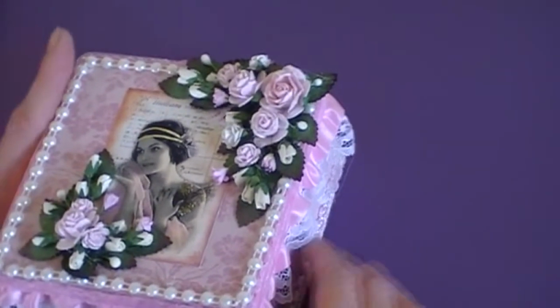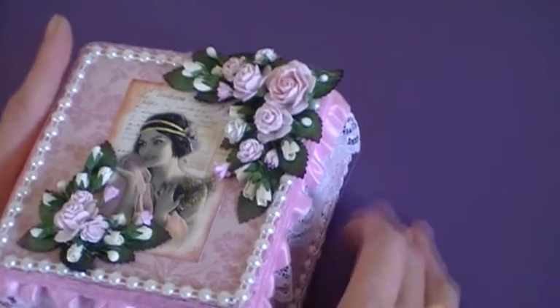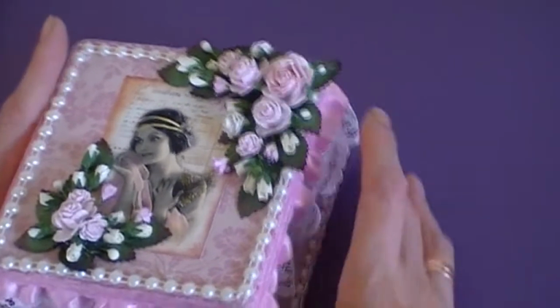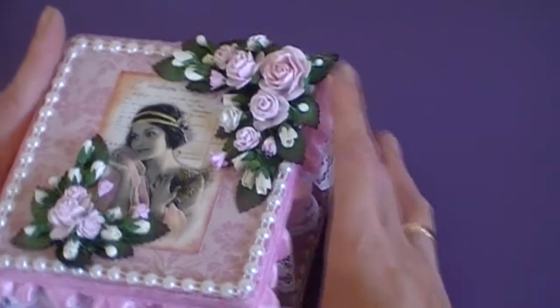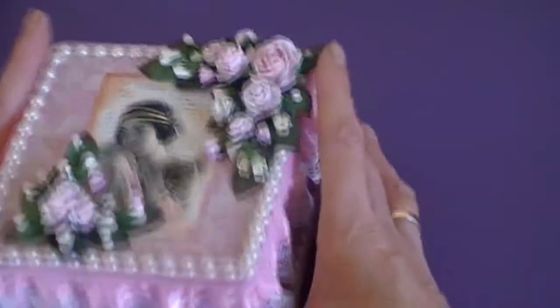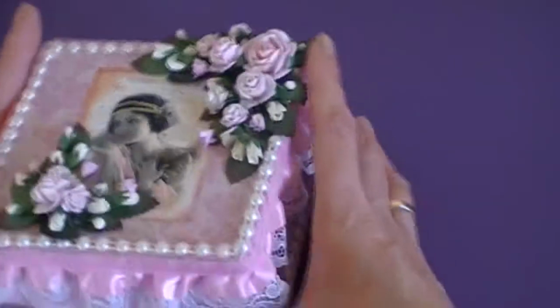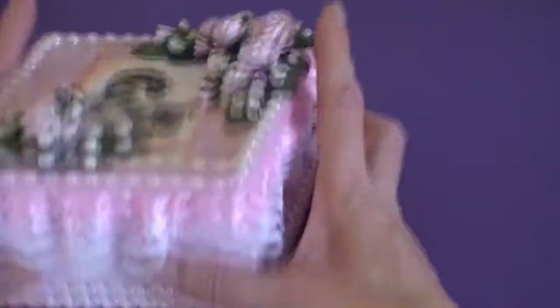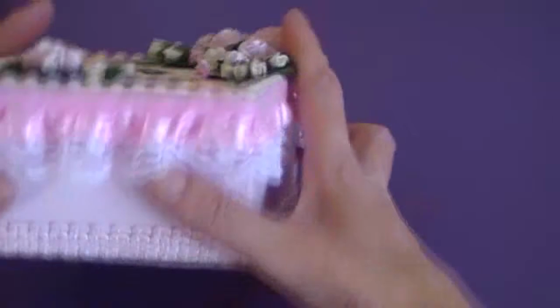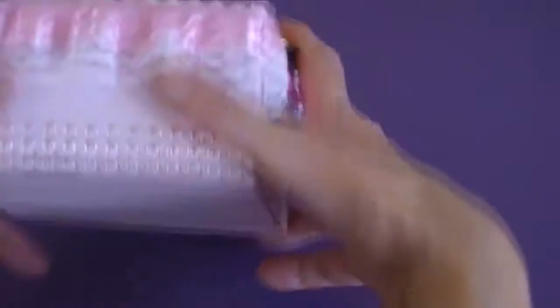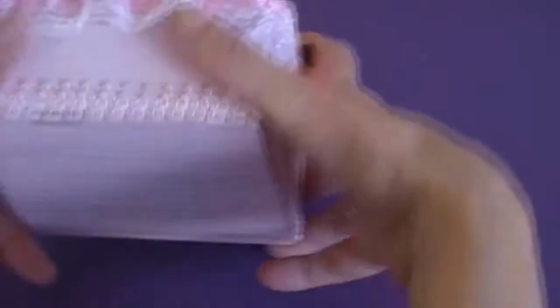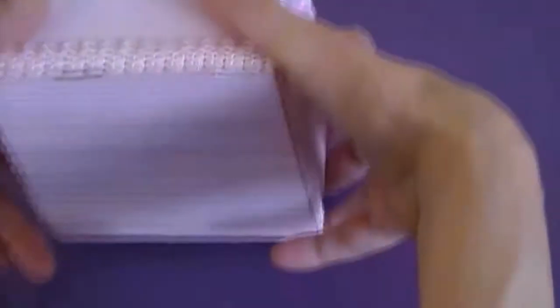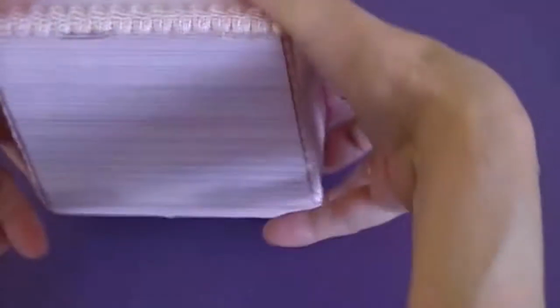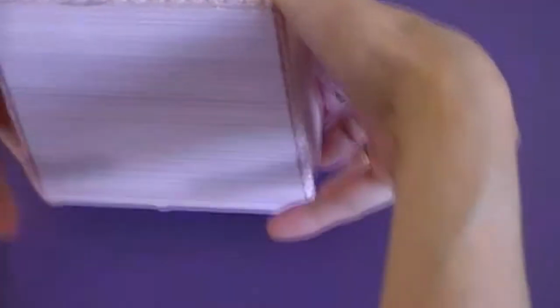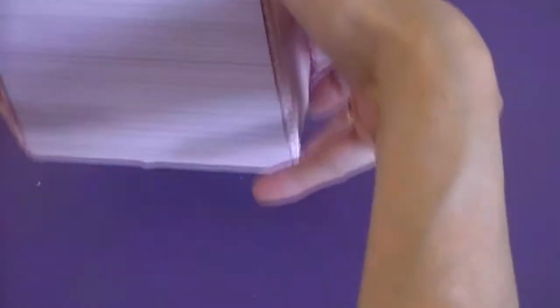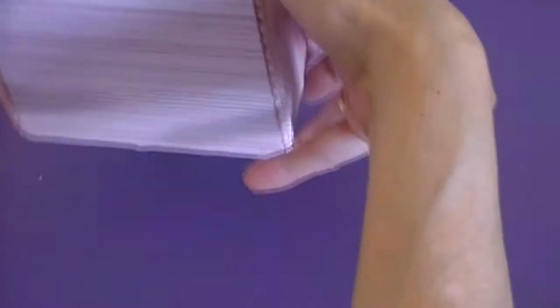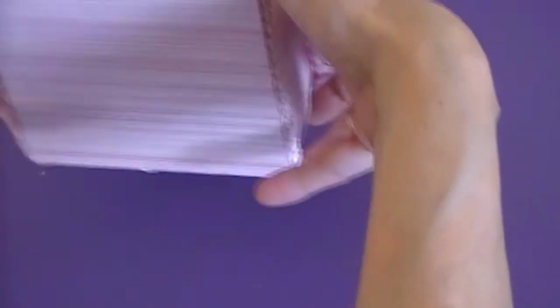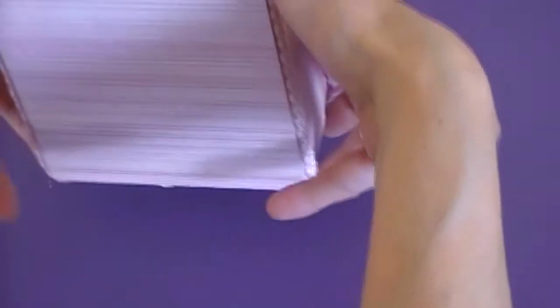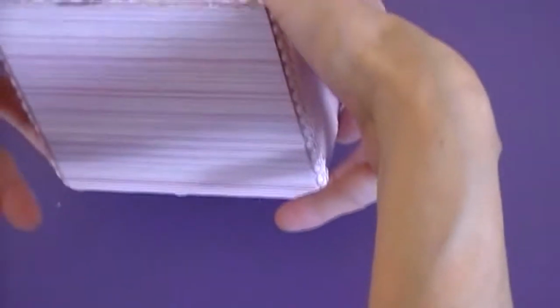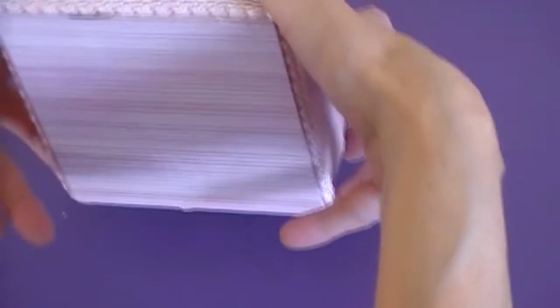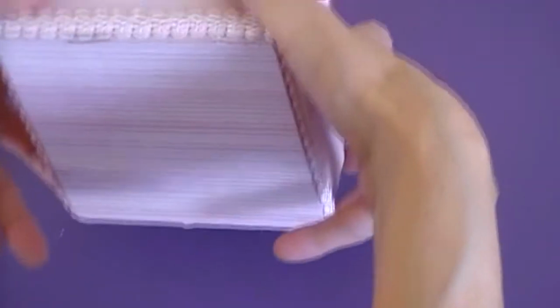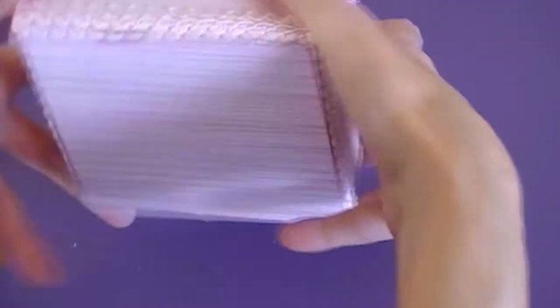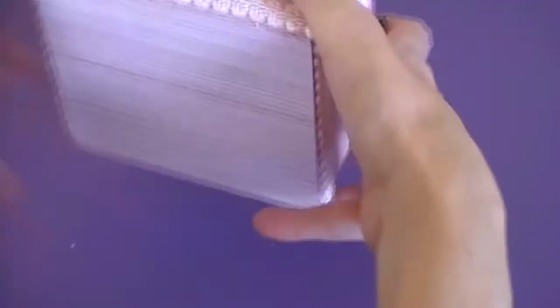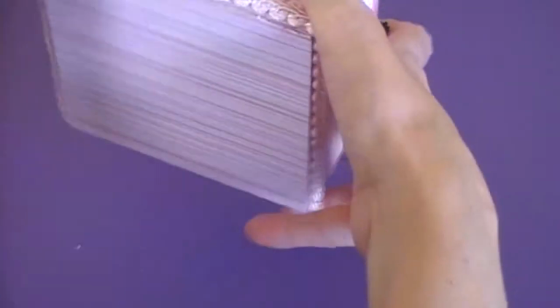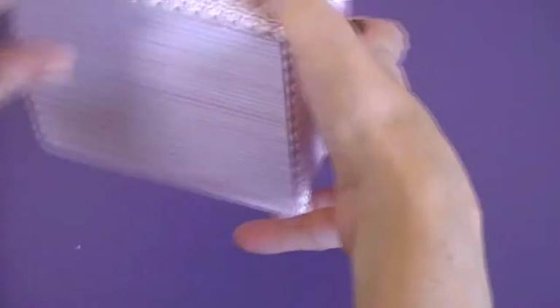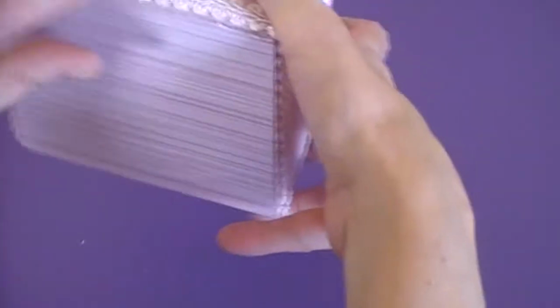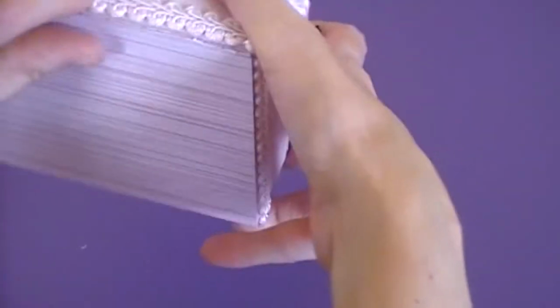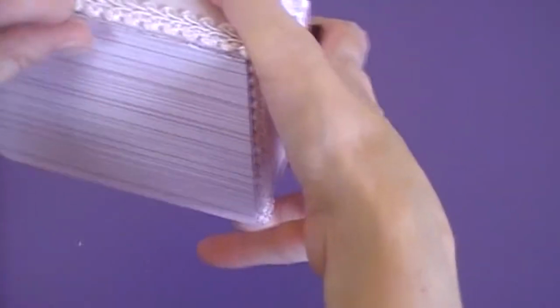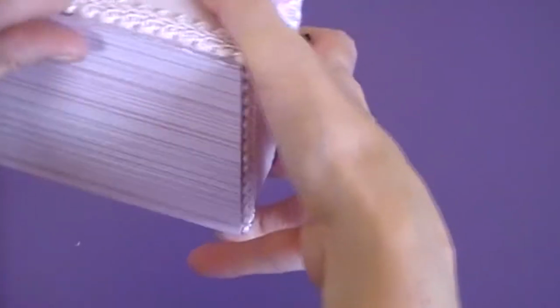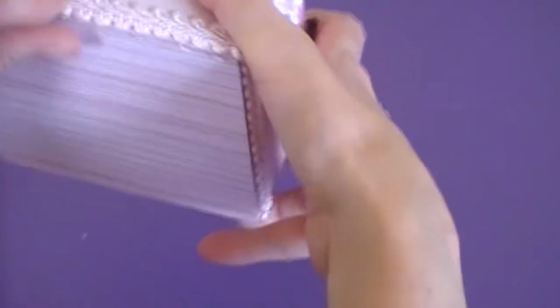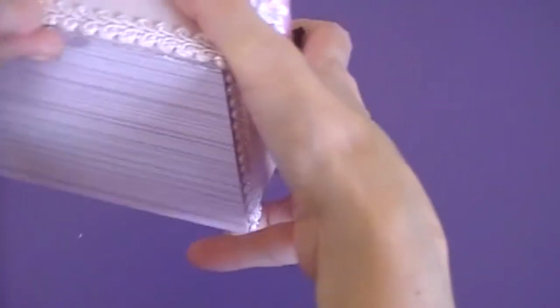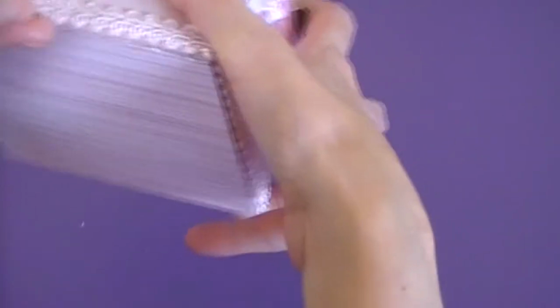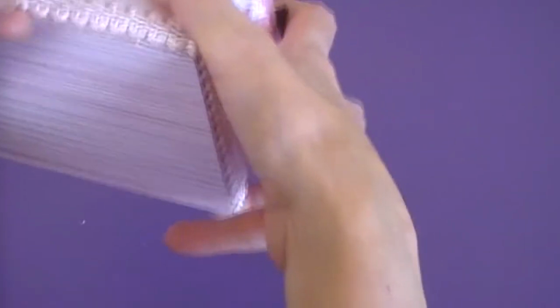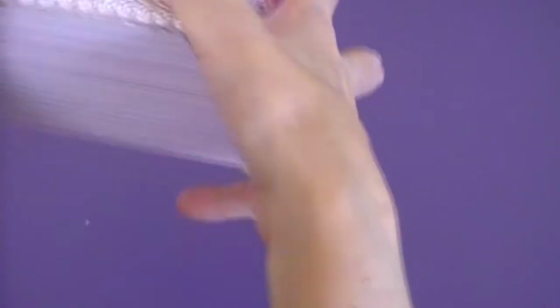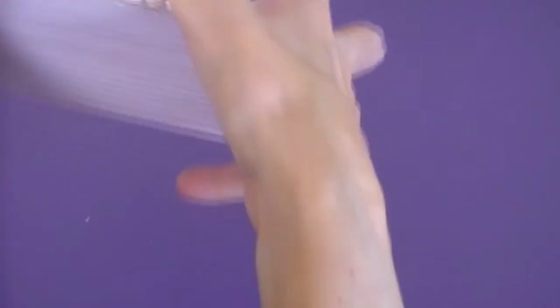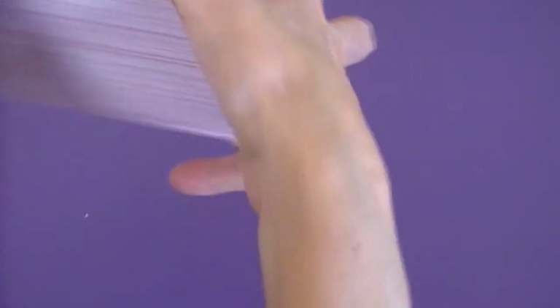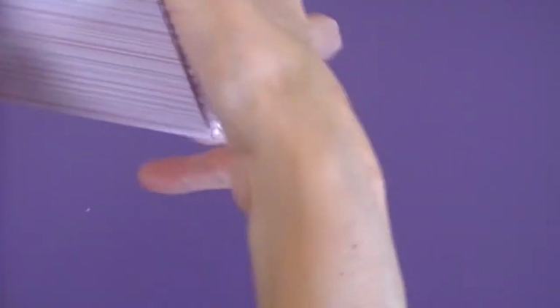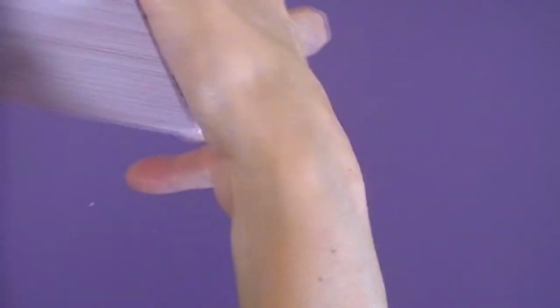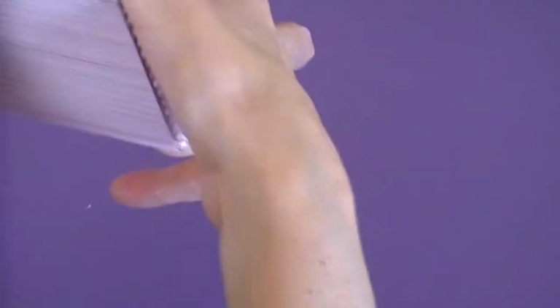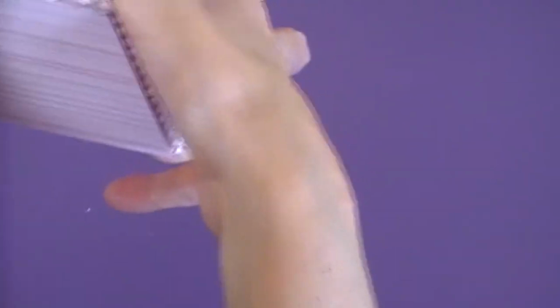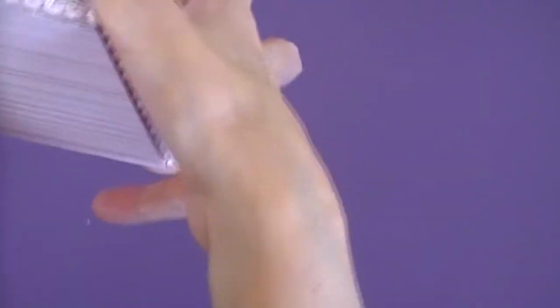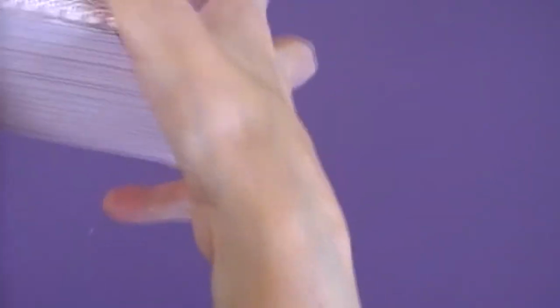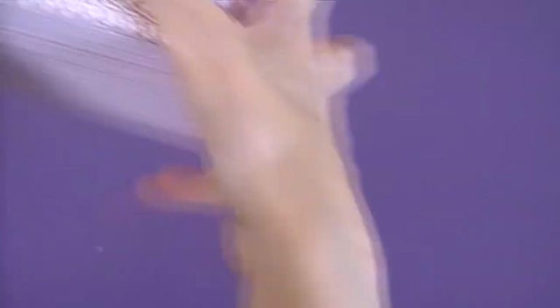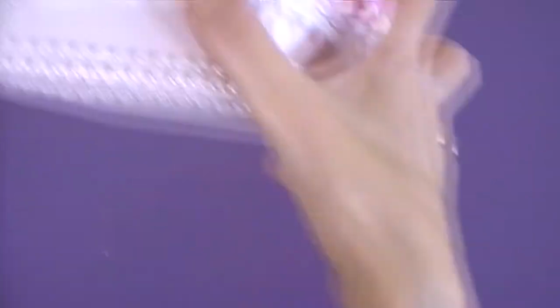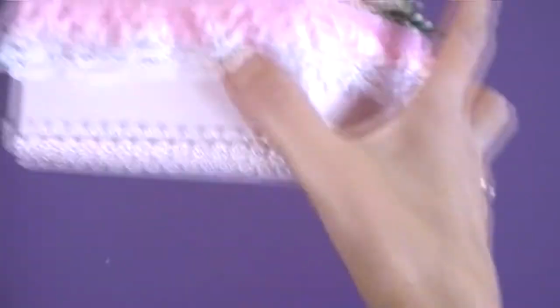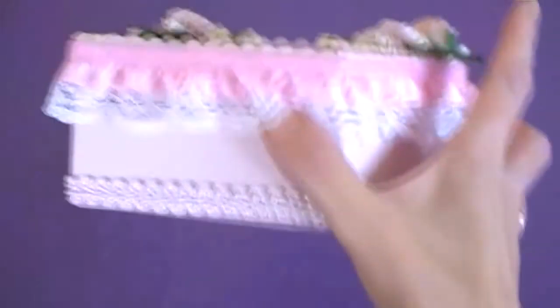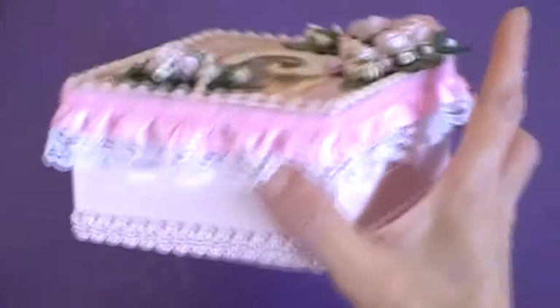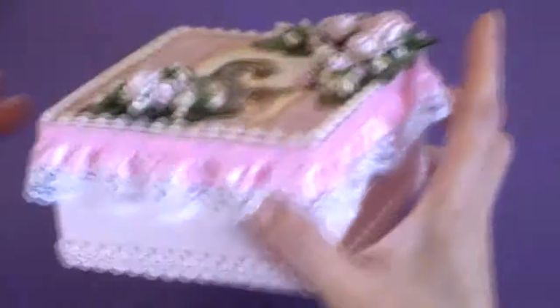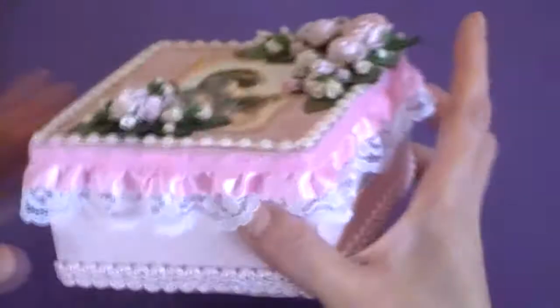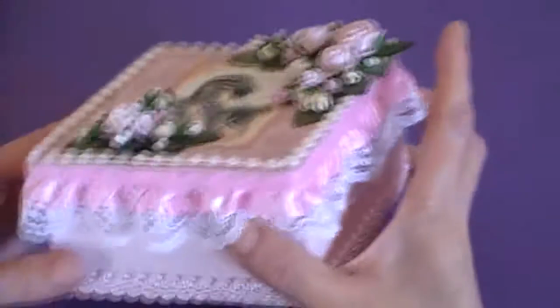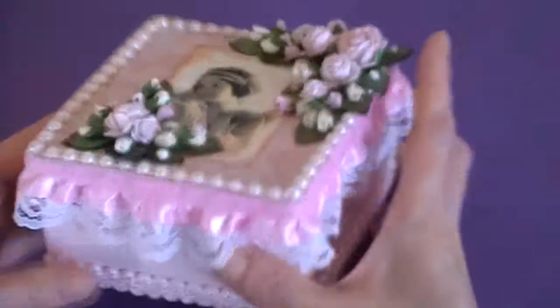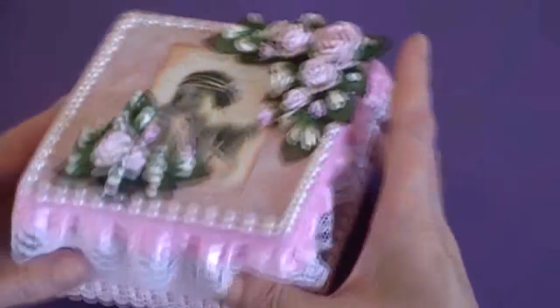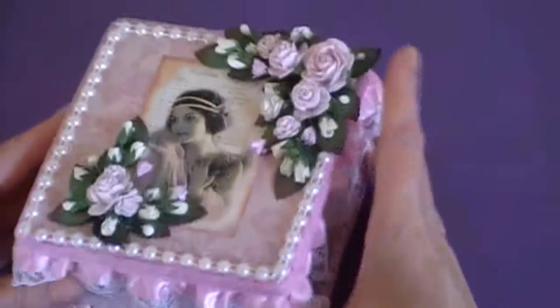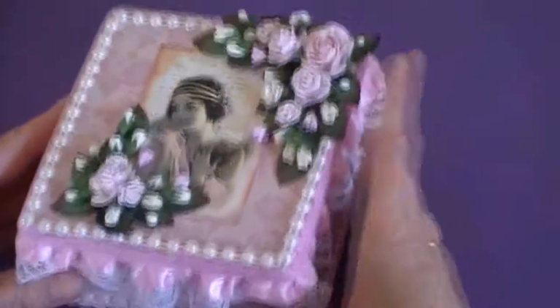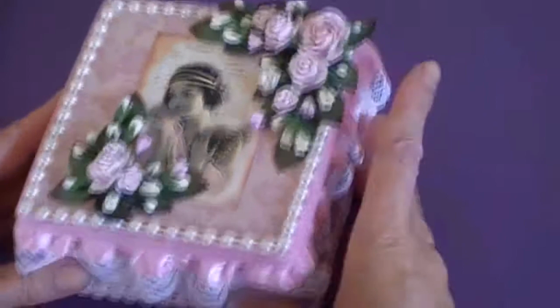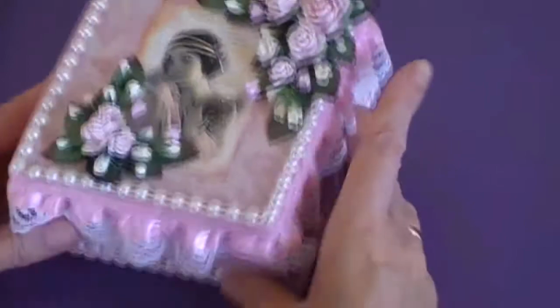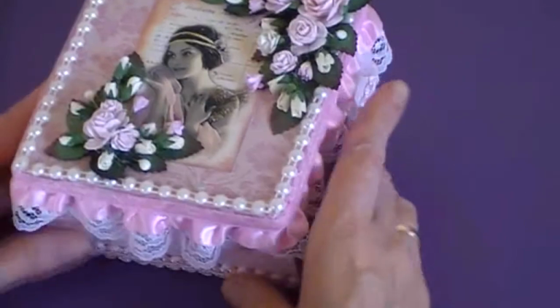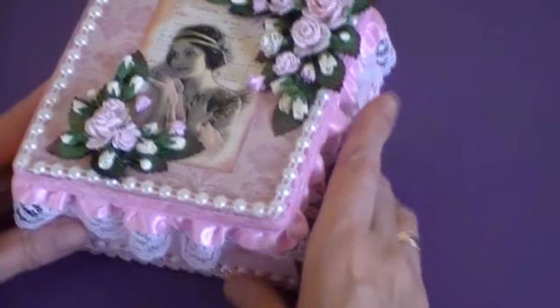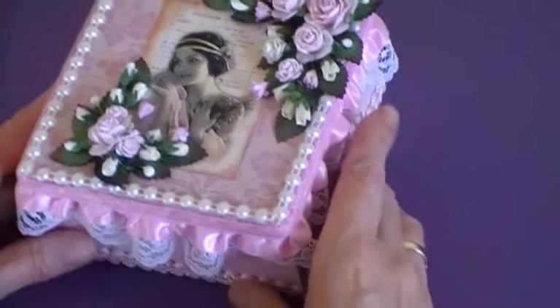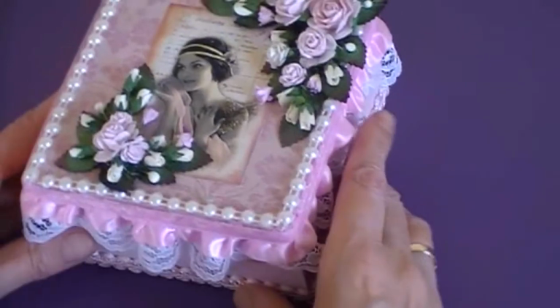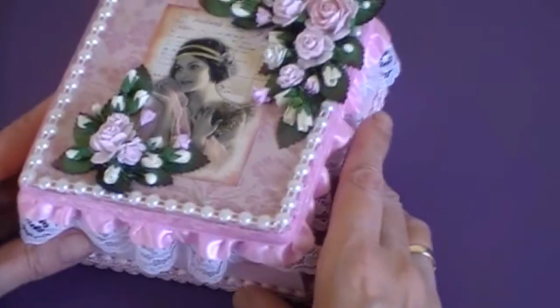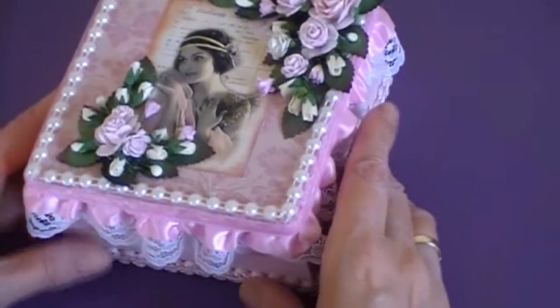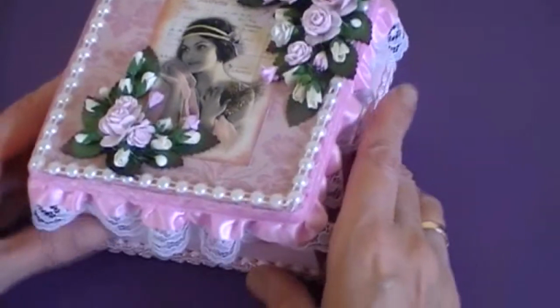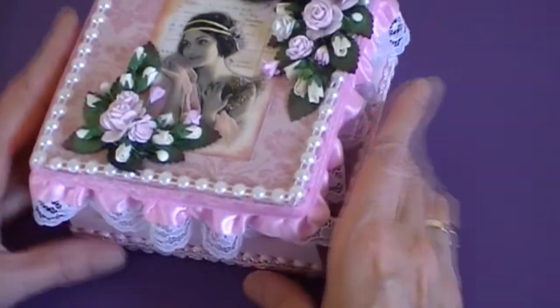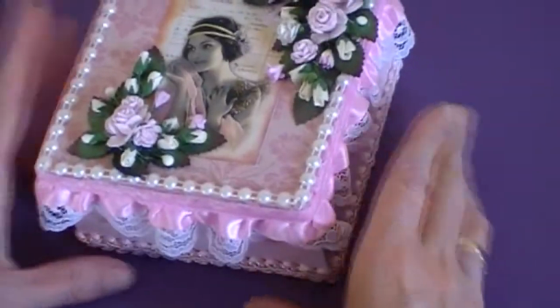And that's the bottom of the box. So there's my box.